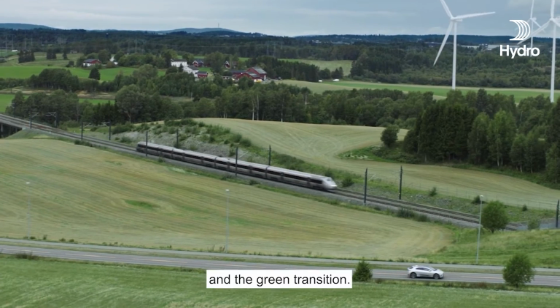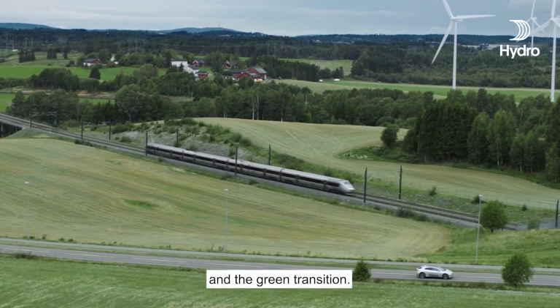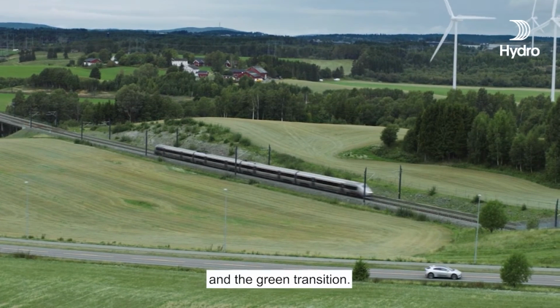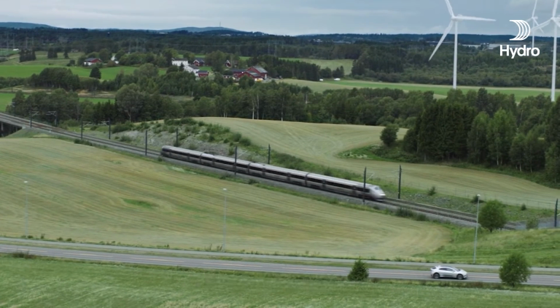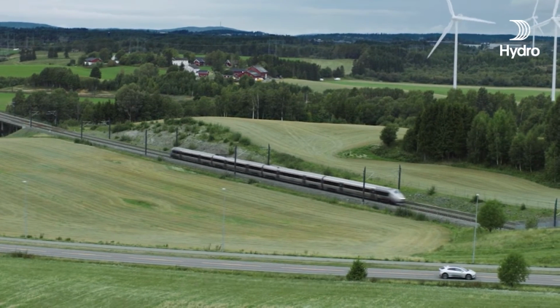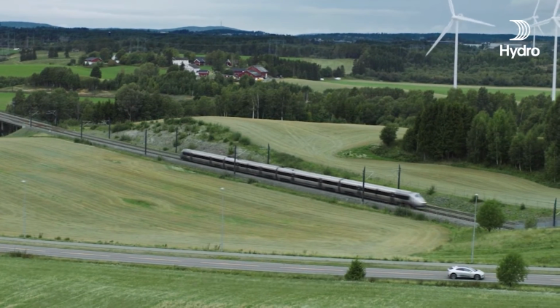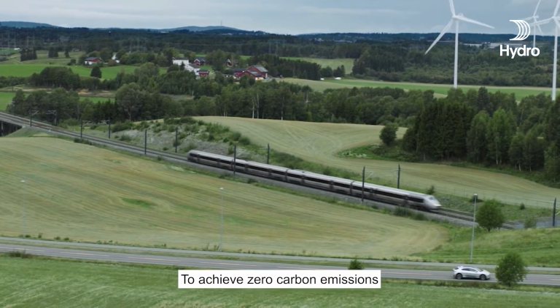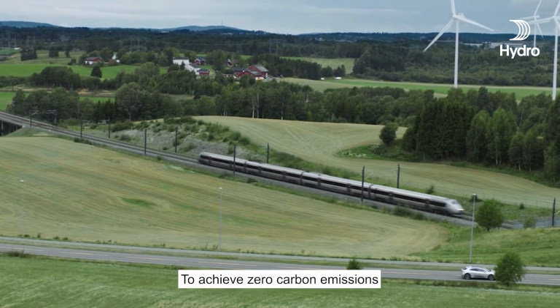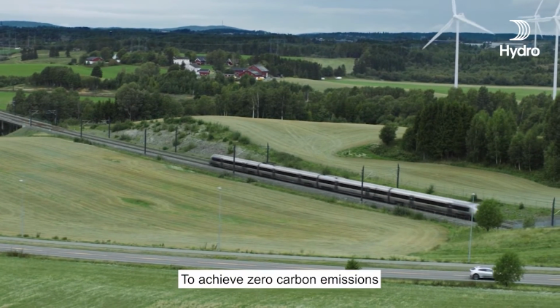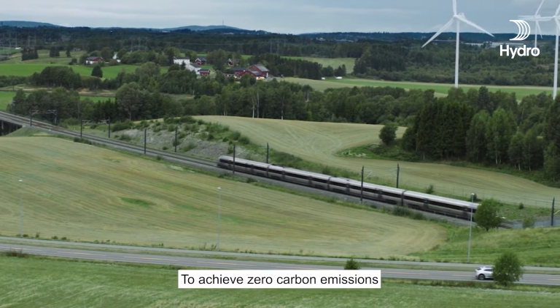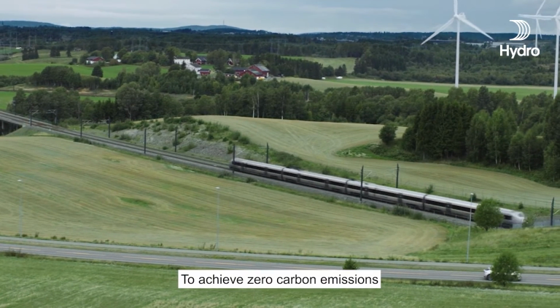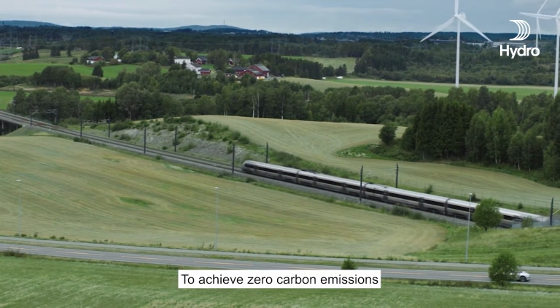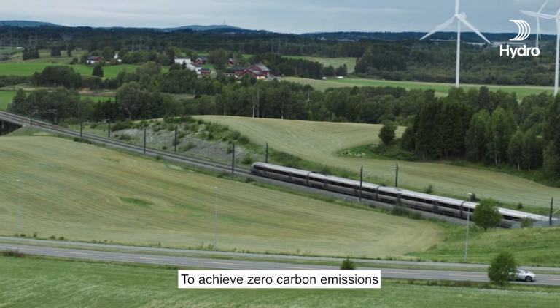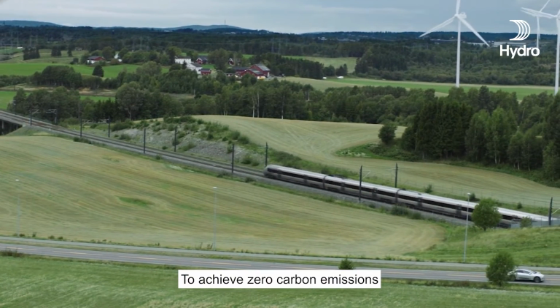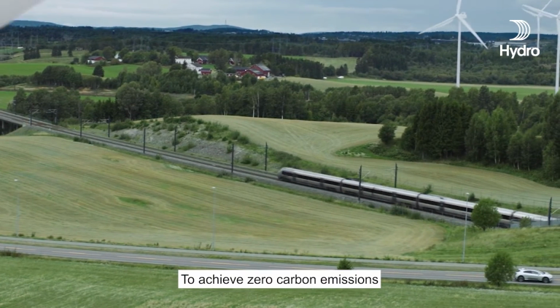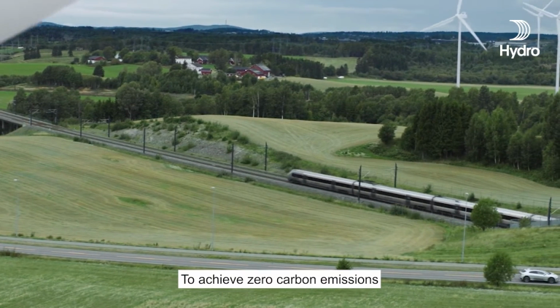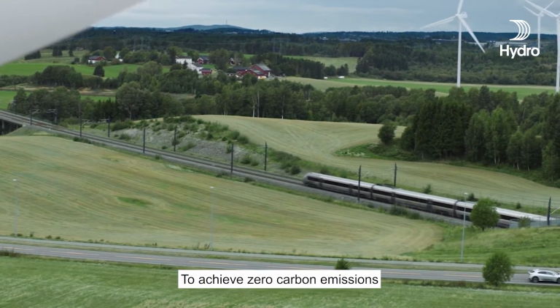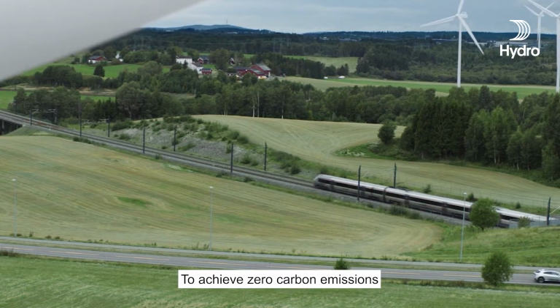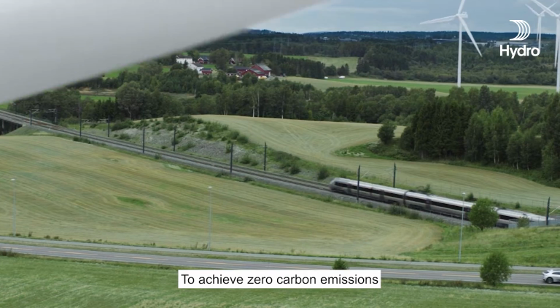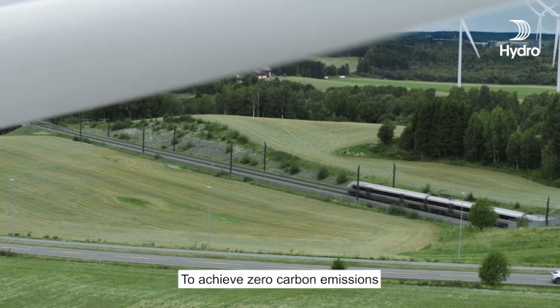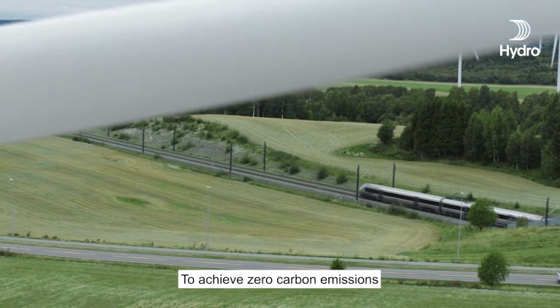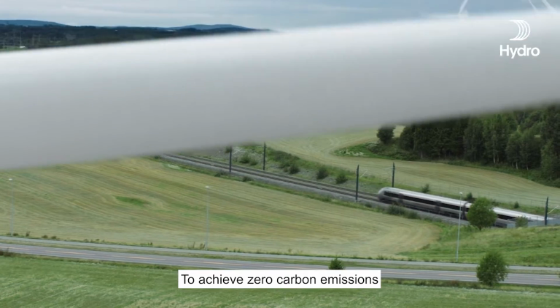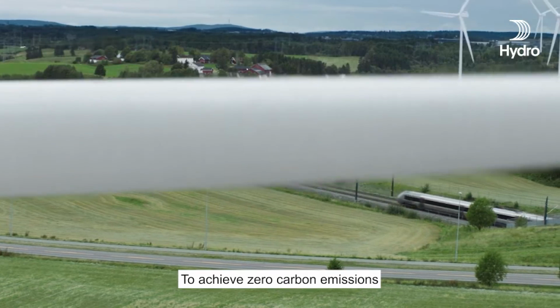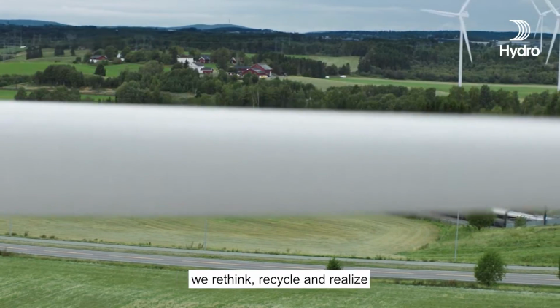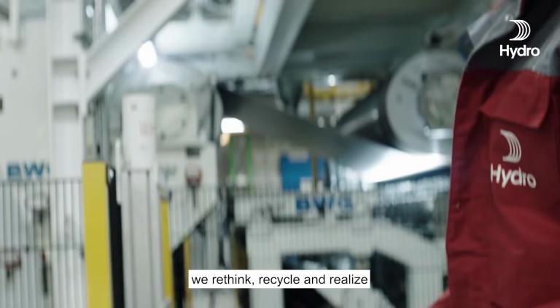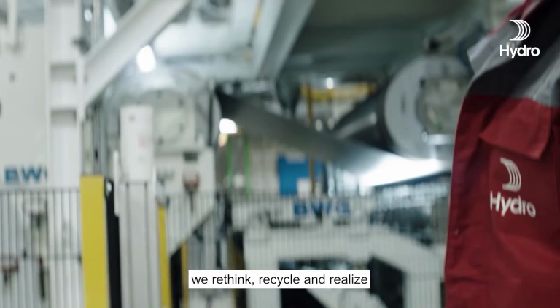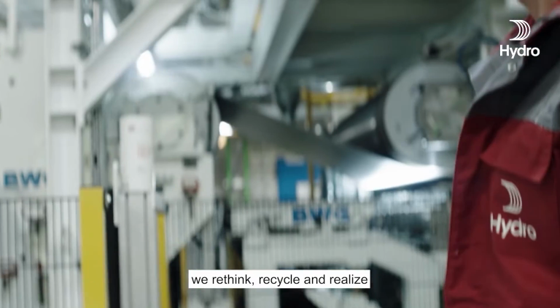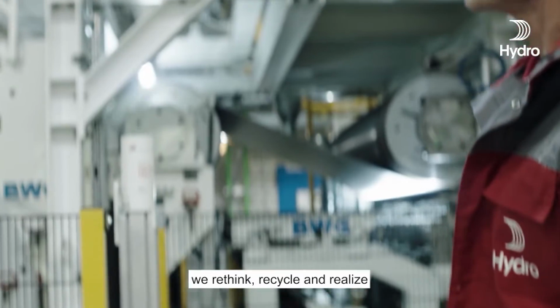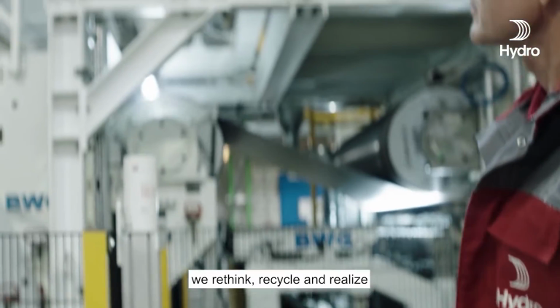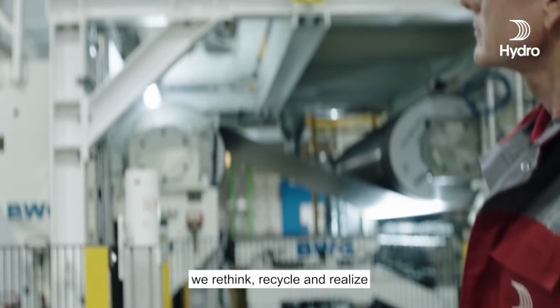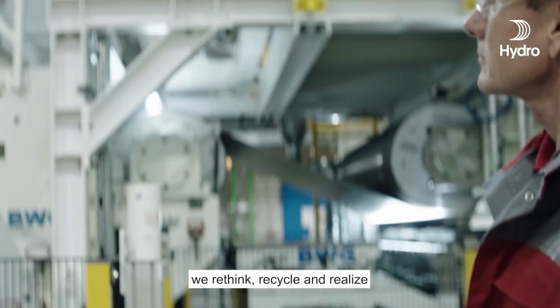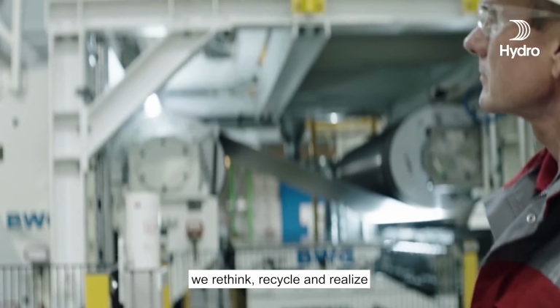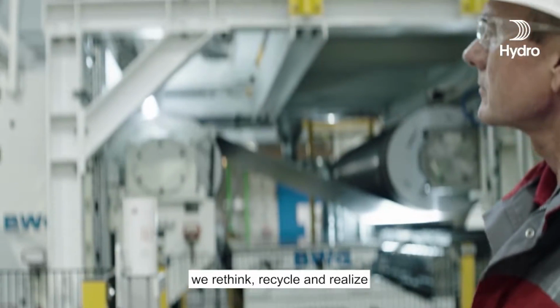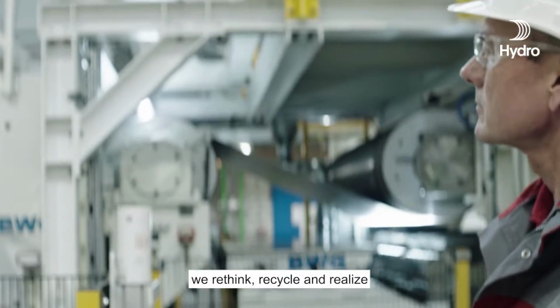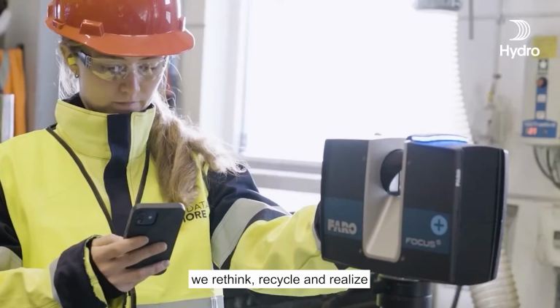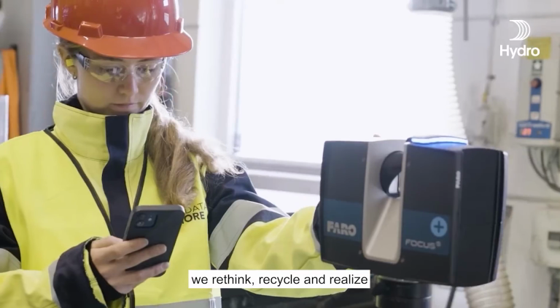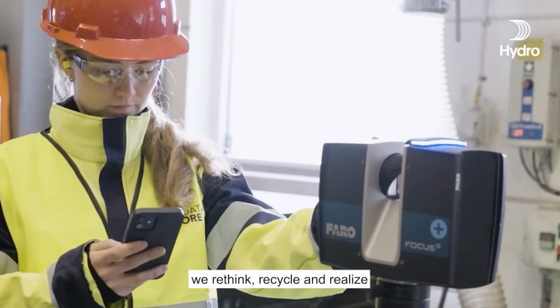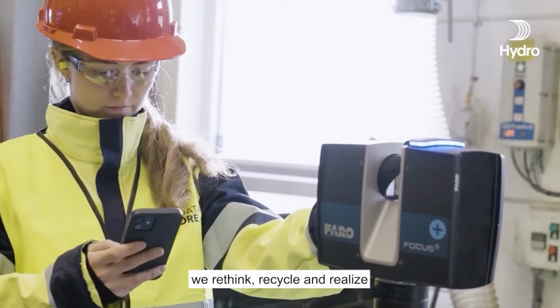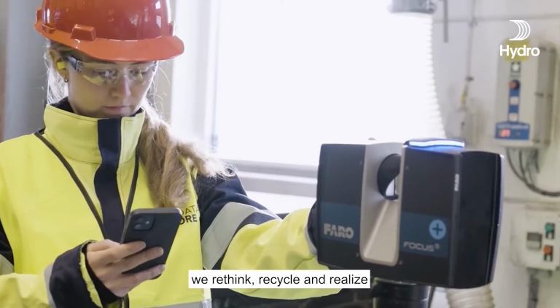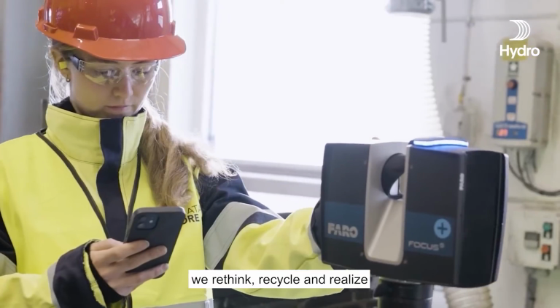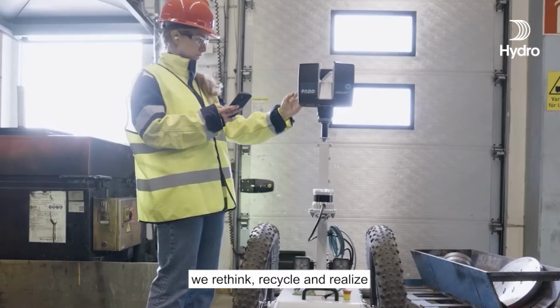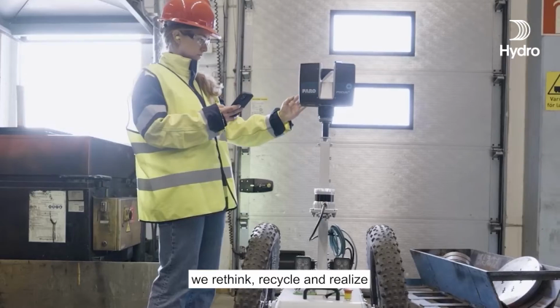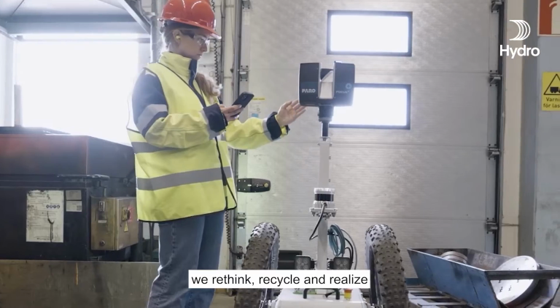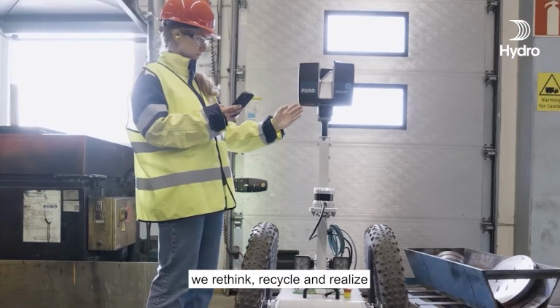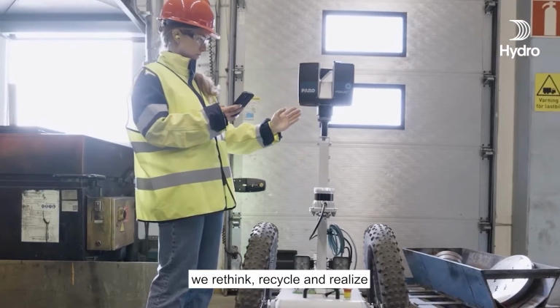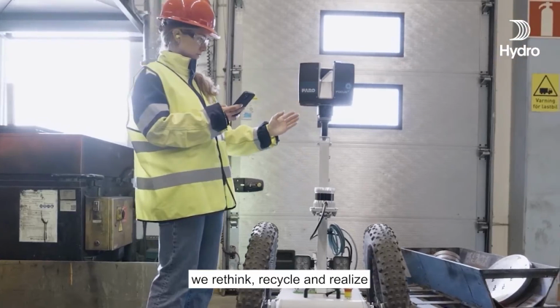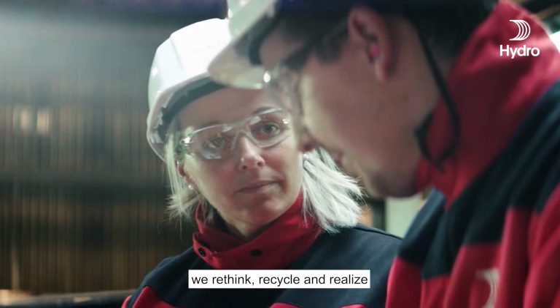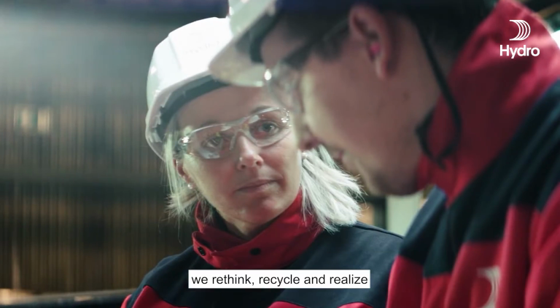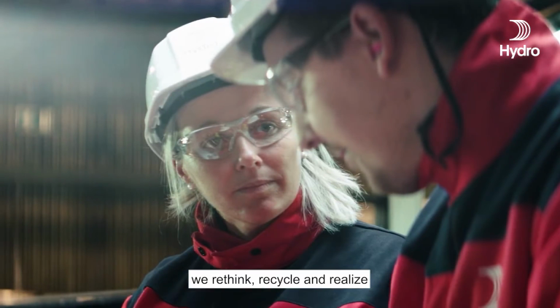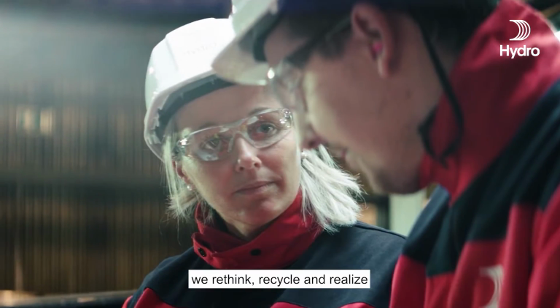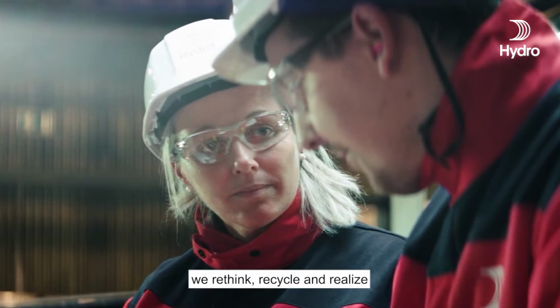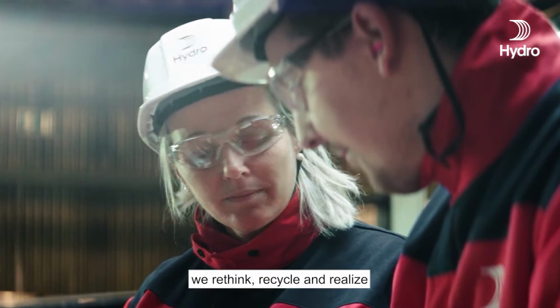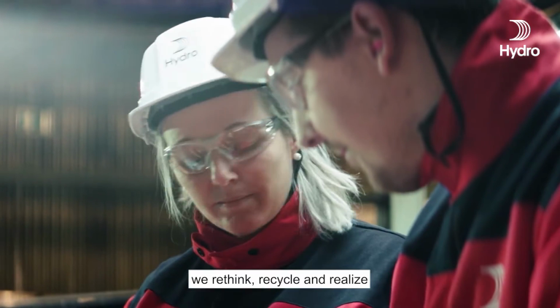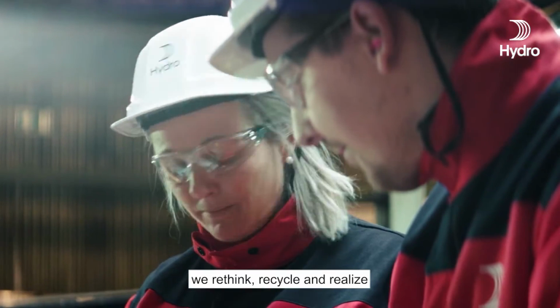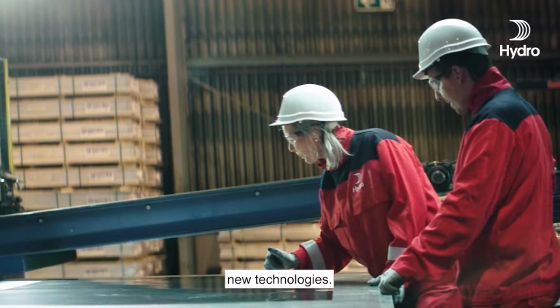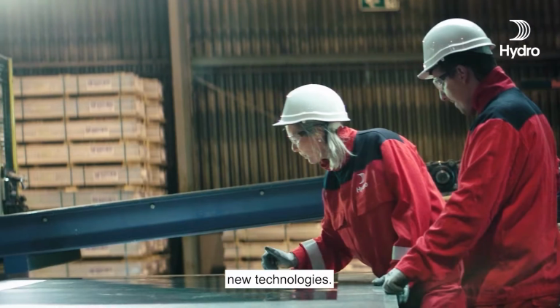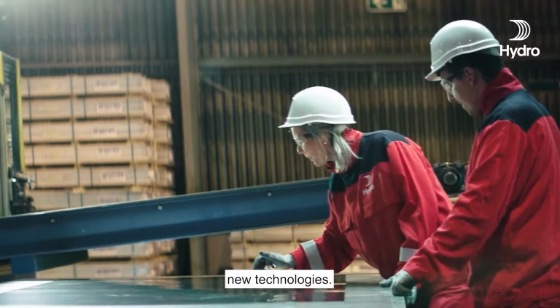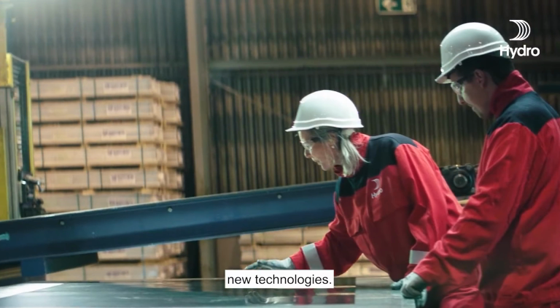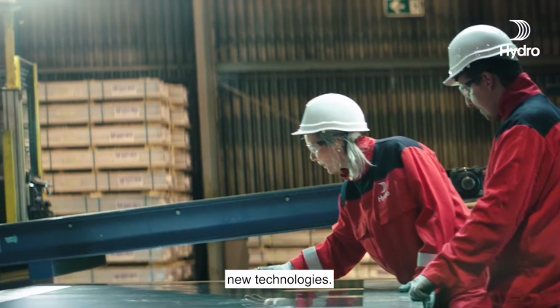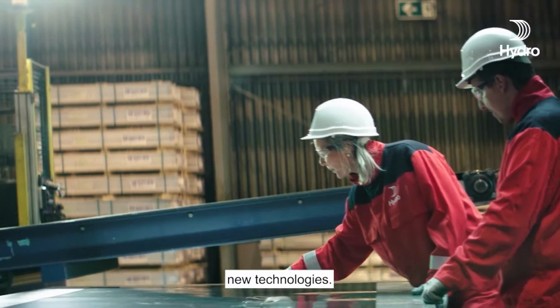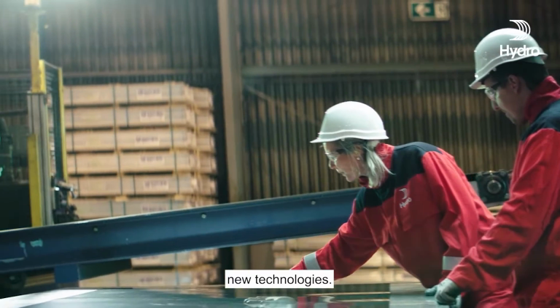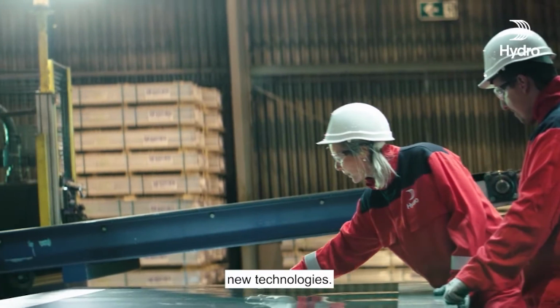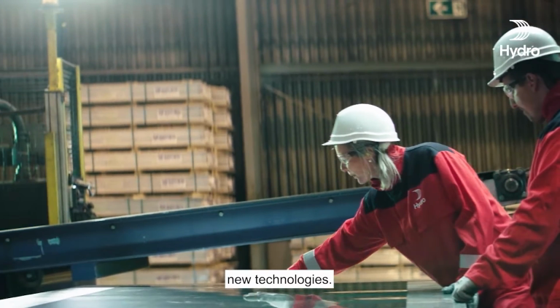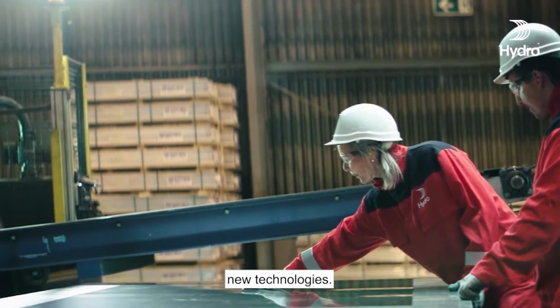To achieve zero carbon emissions, we rethink, recycle, and realize new technologies.